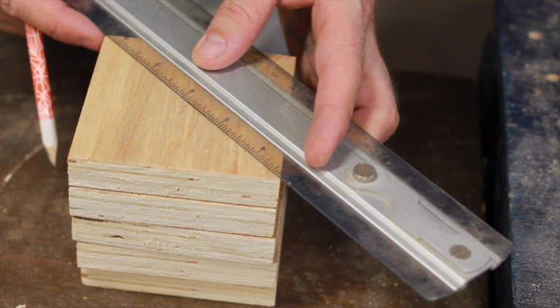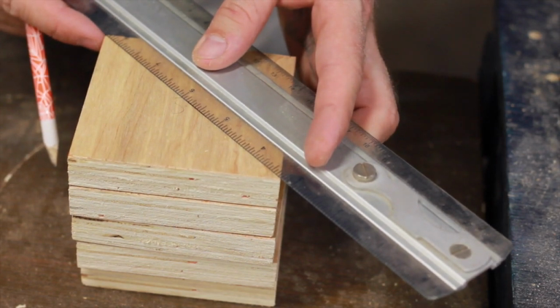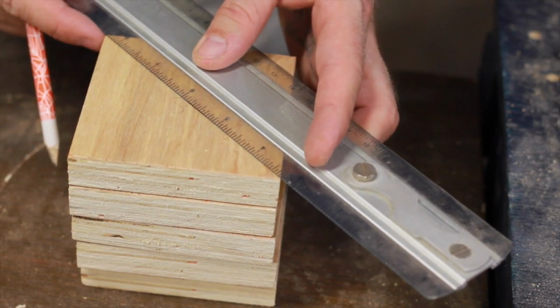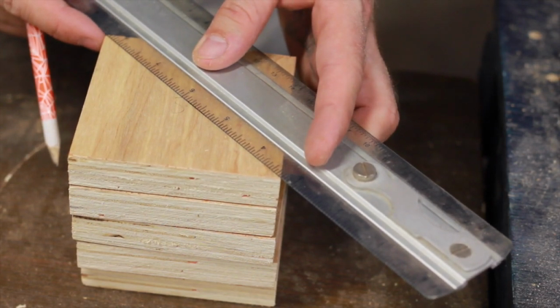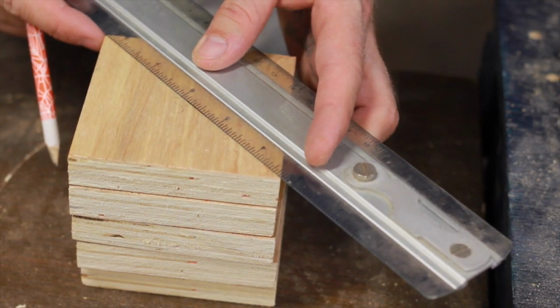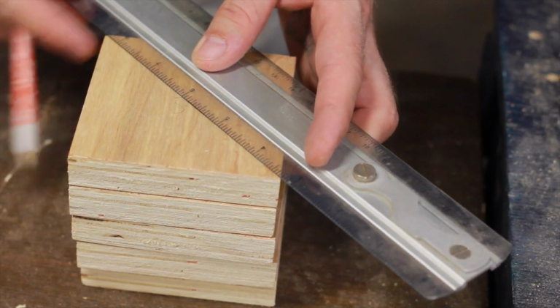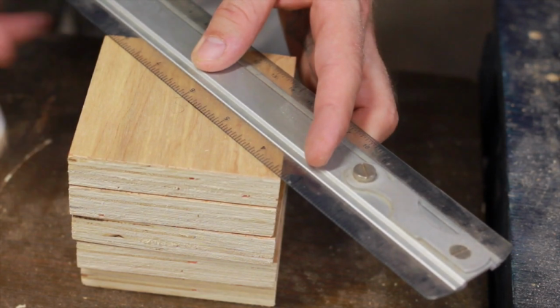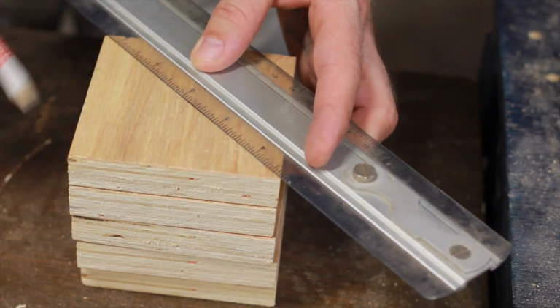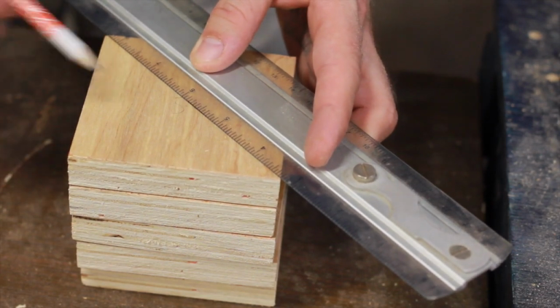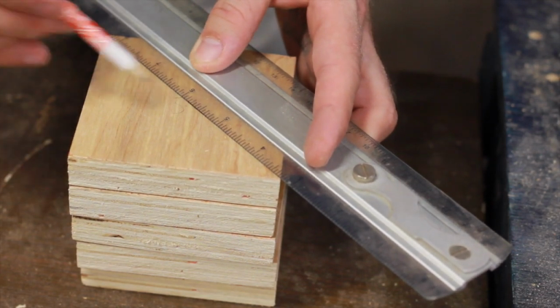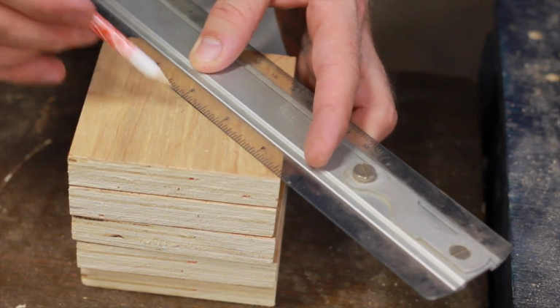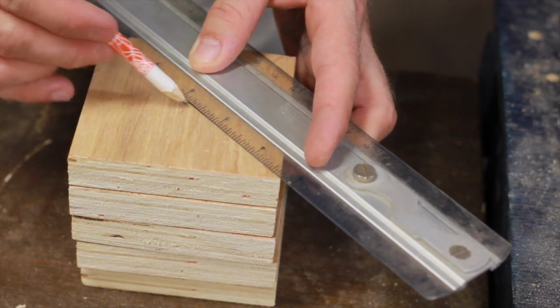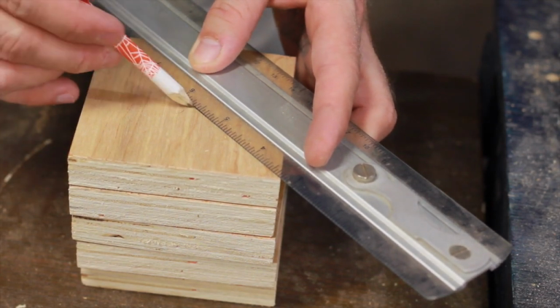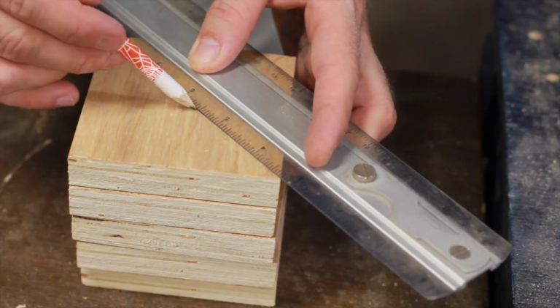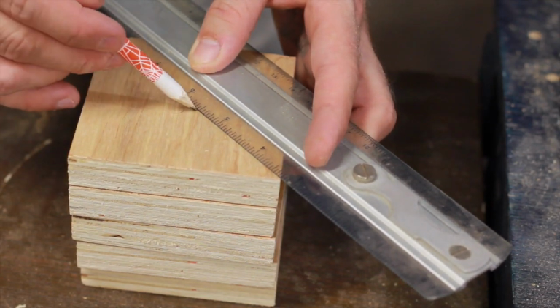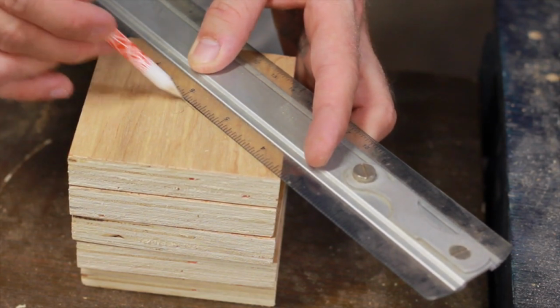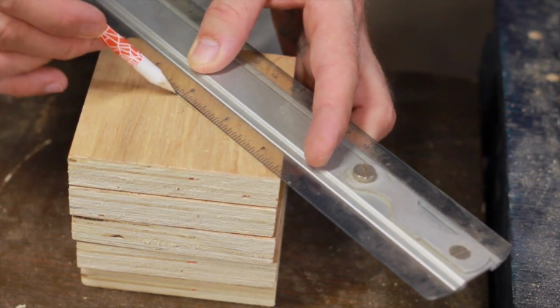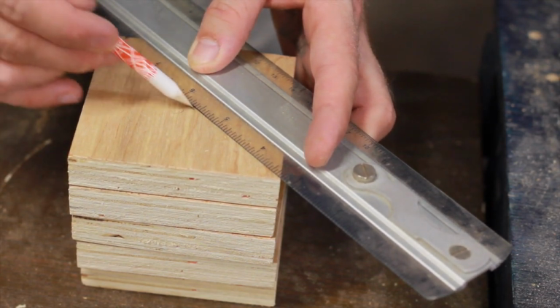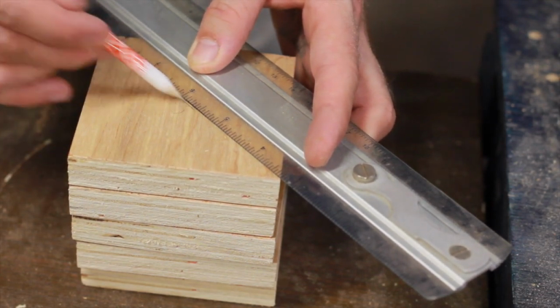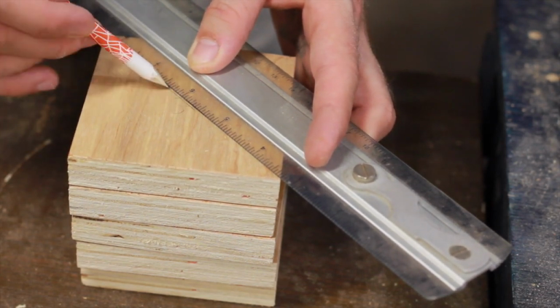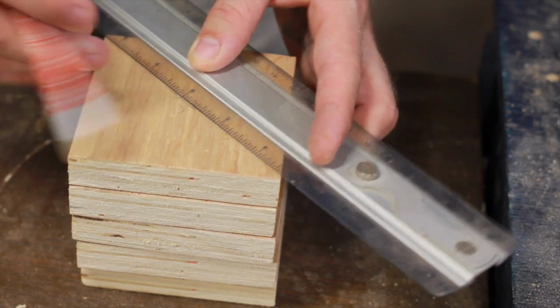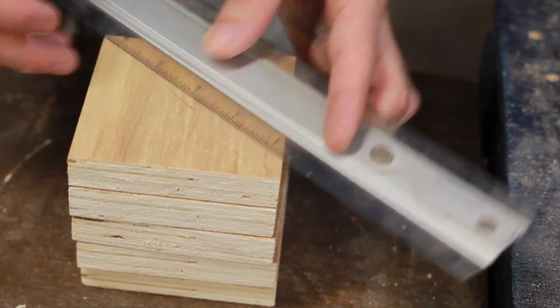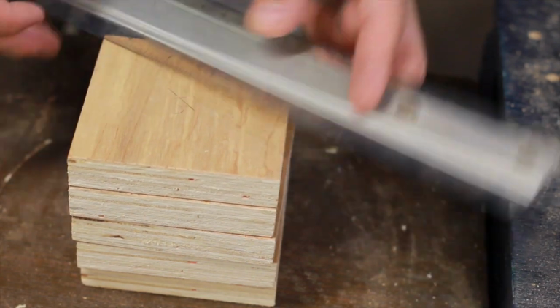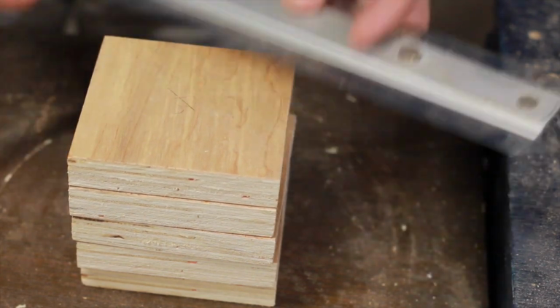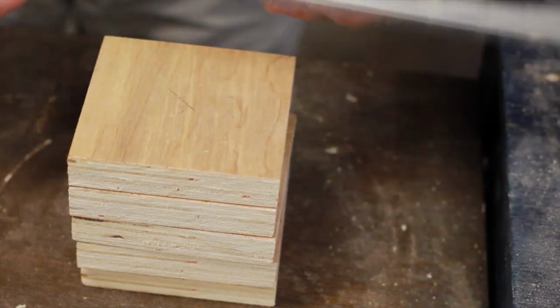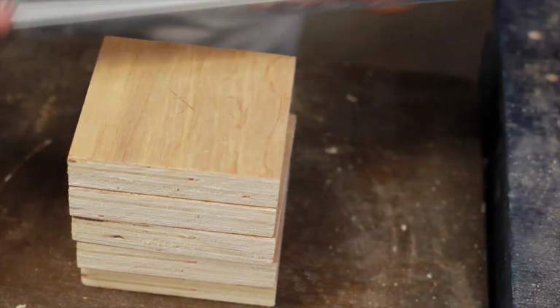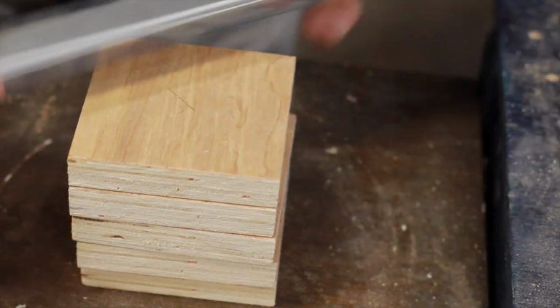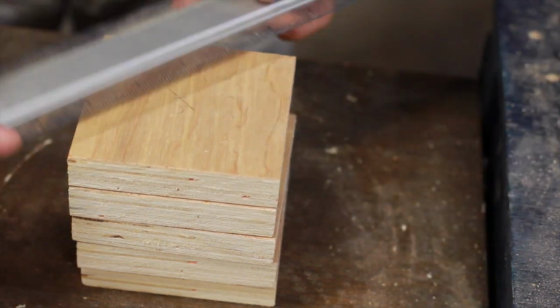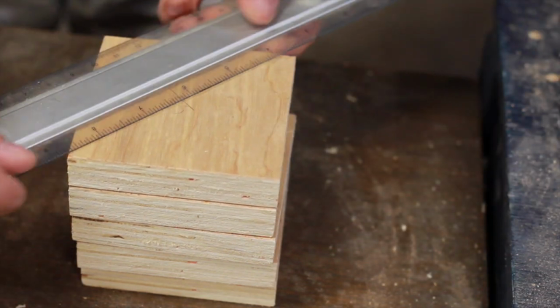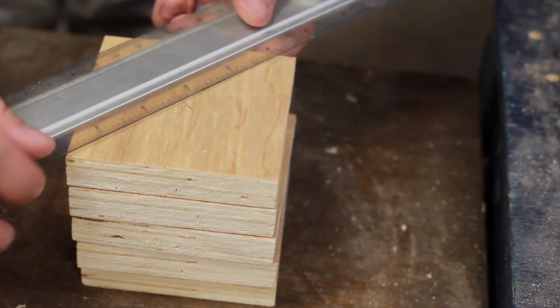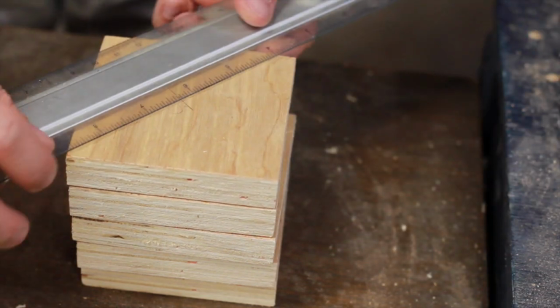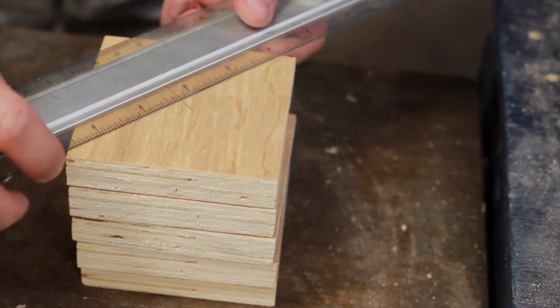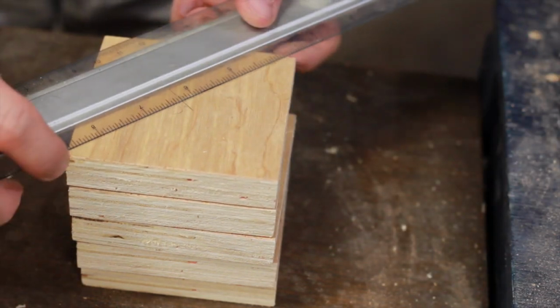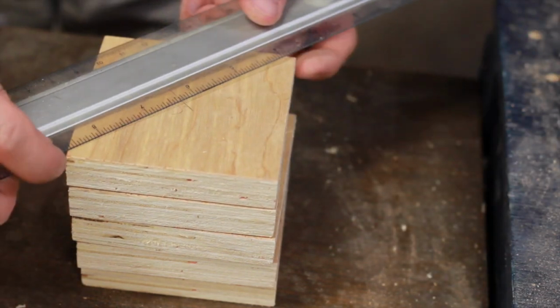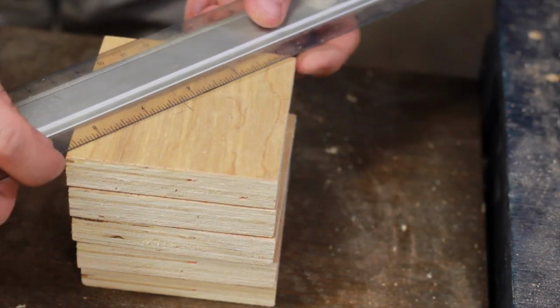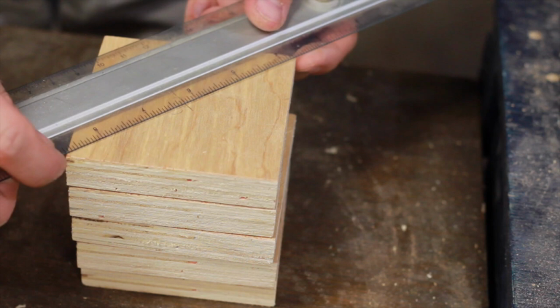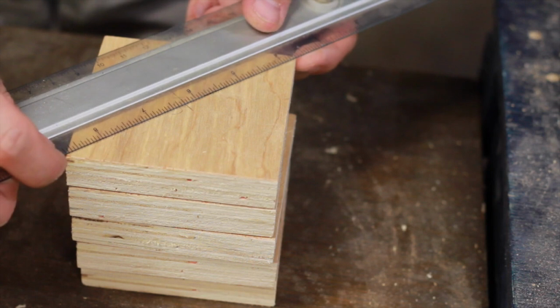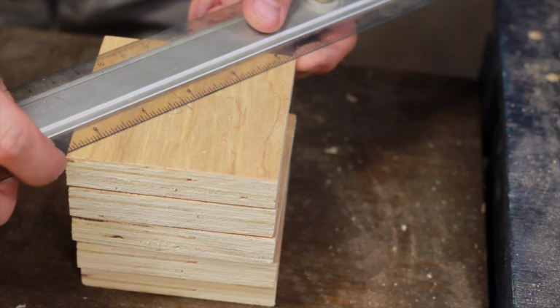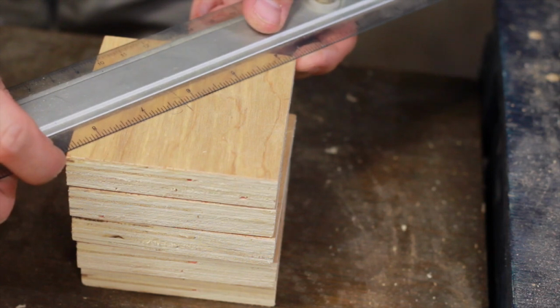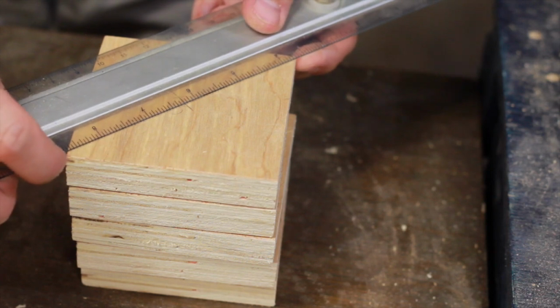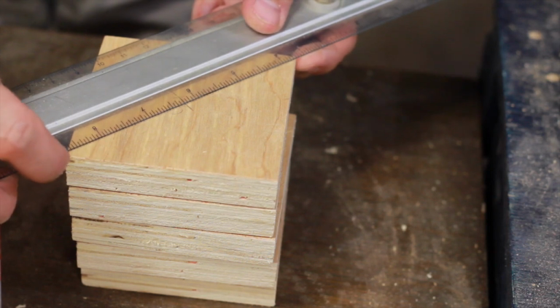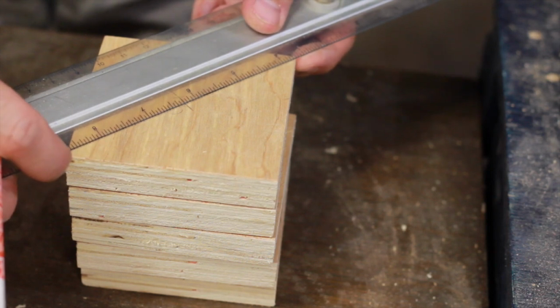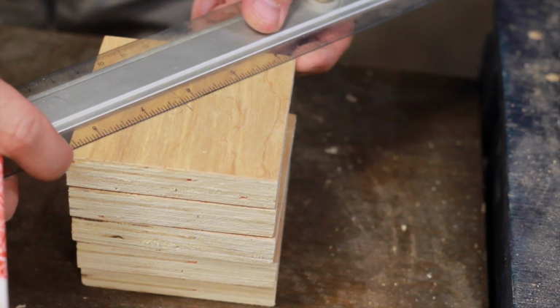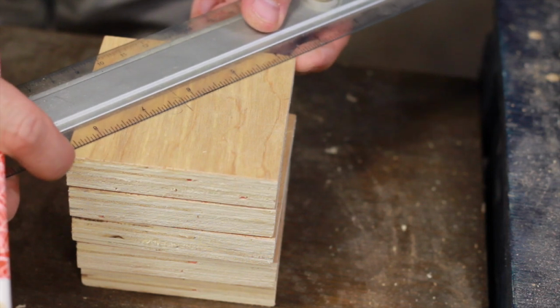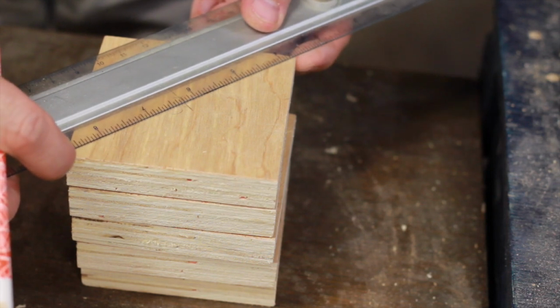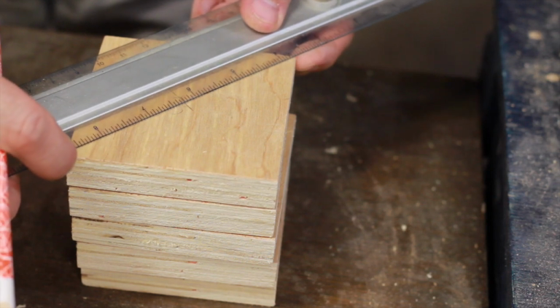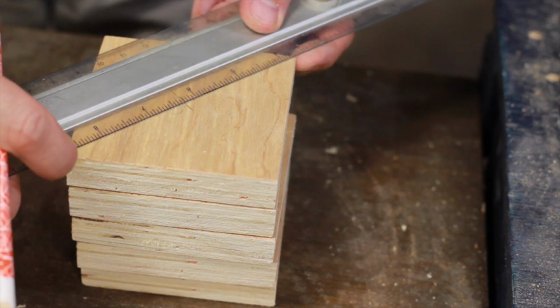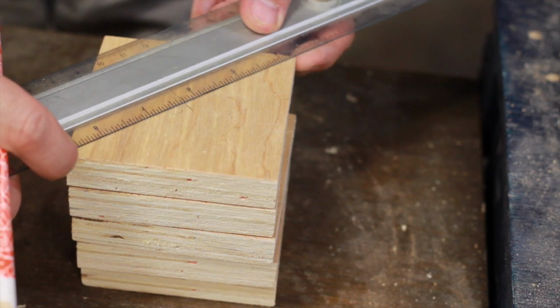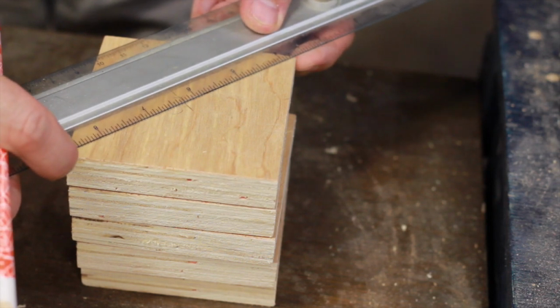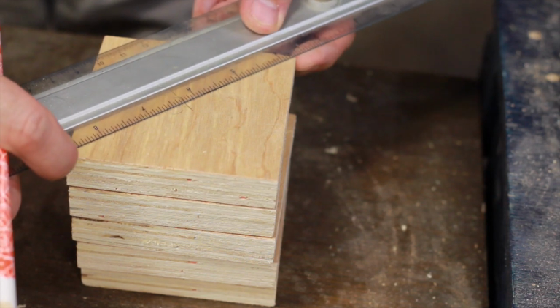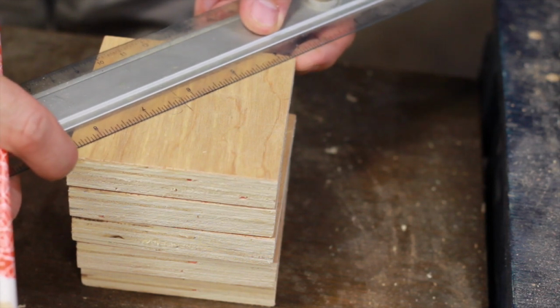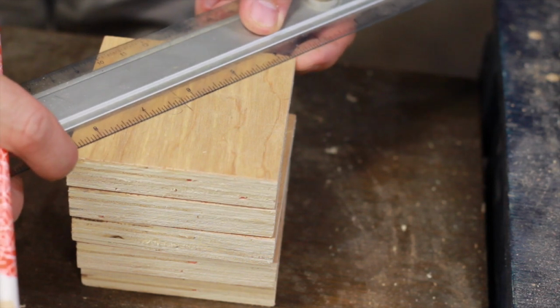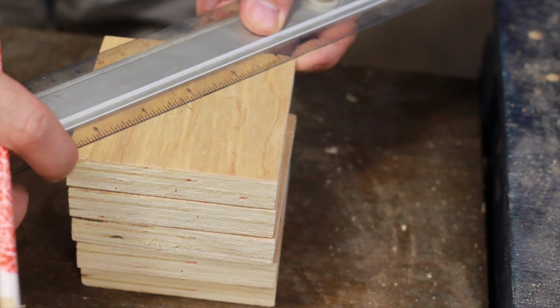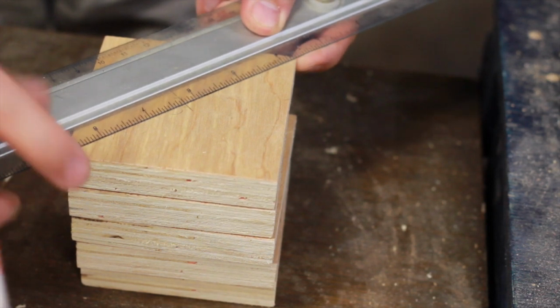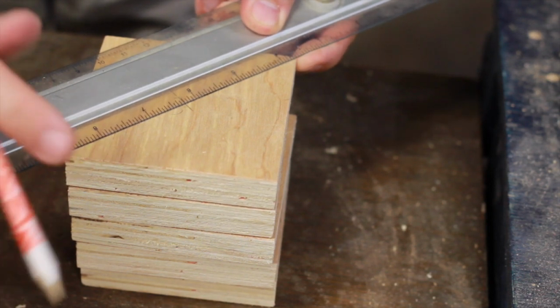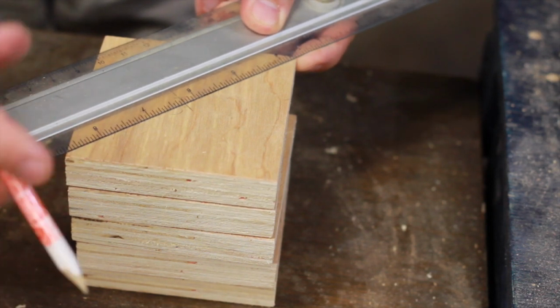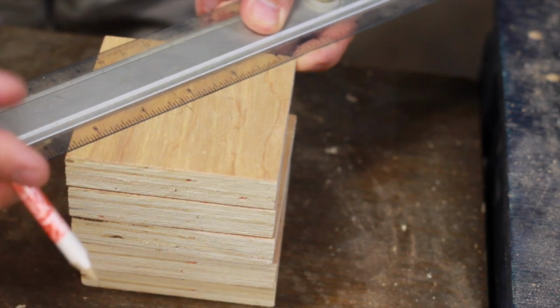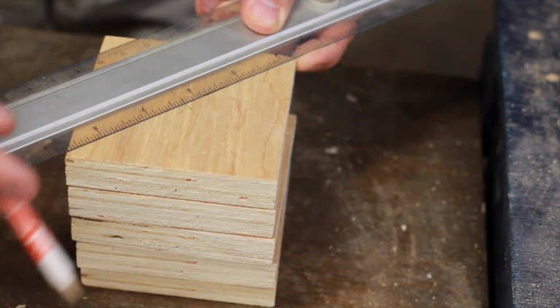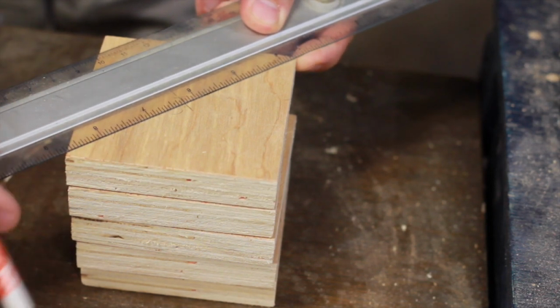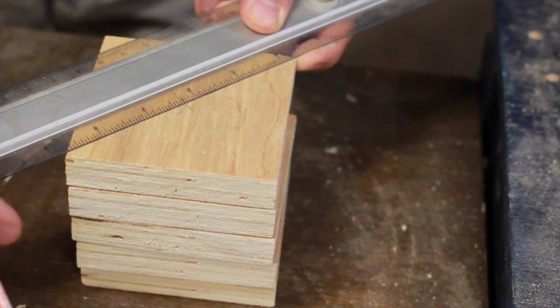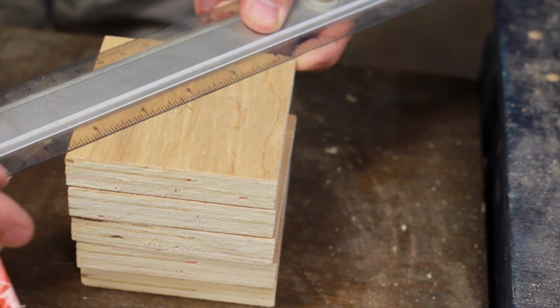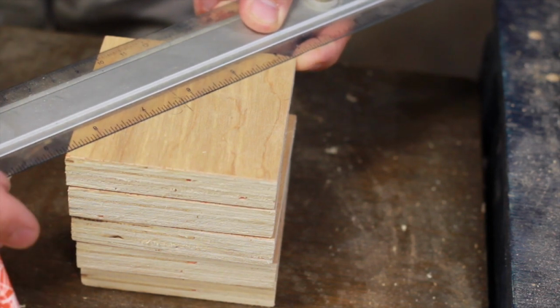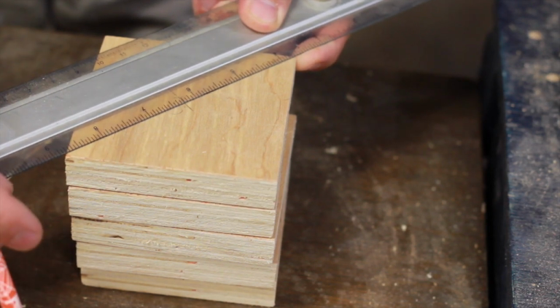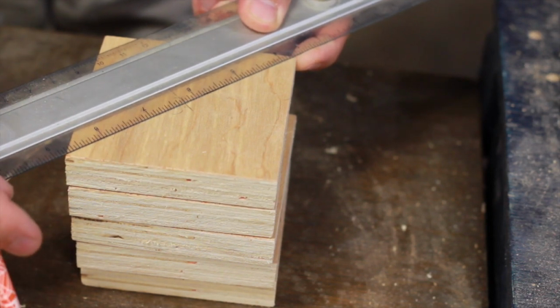I'm just going to take a ruler and go corner to corner, mark a line, and that's going to be your center point for every square.